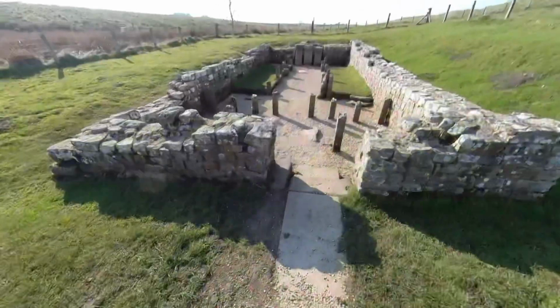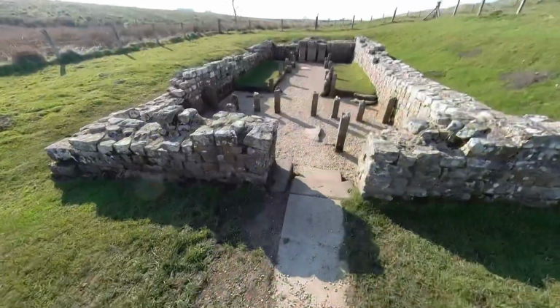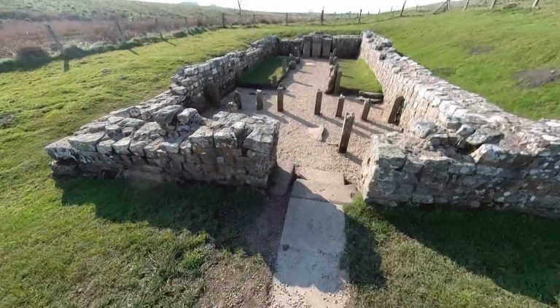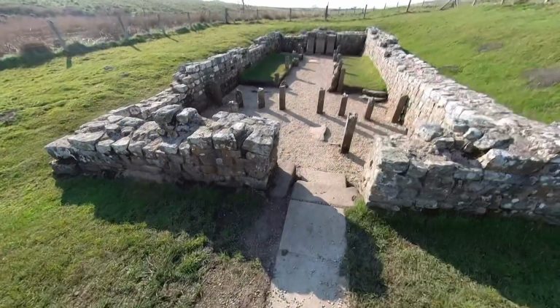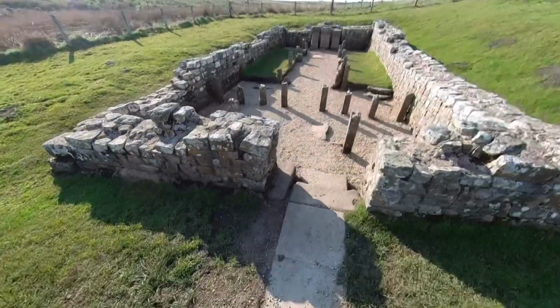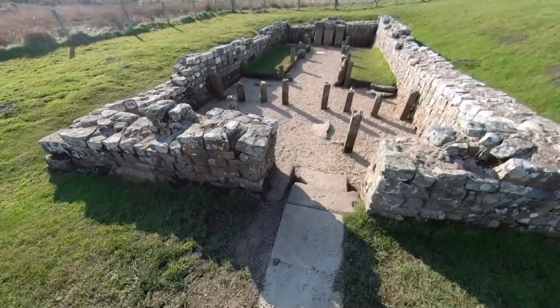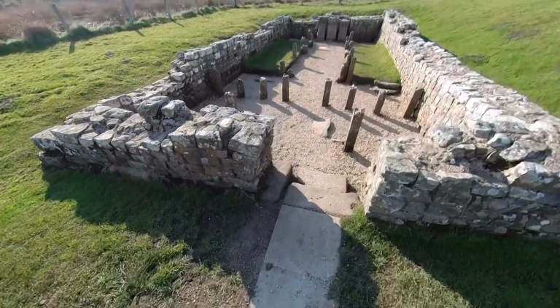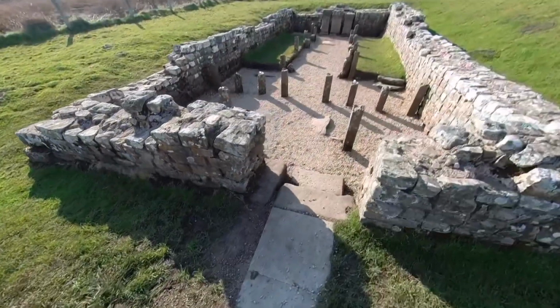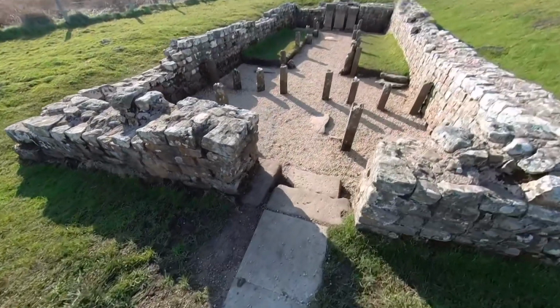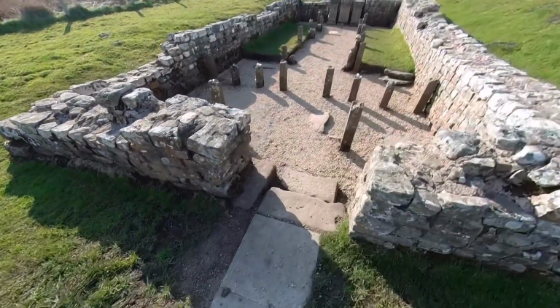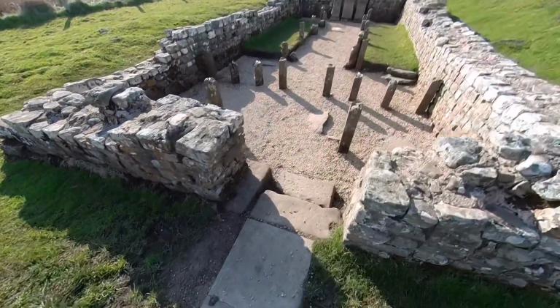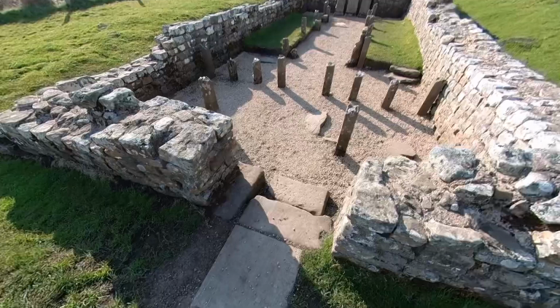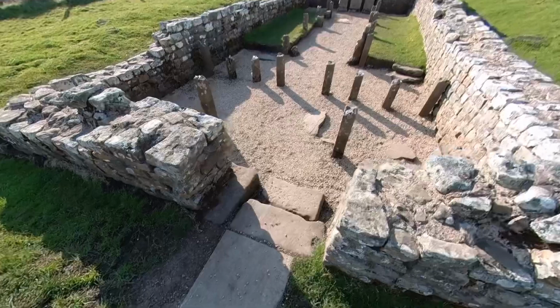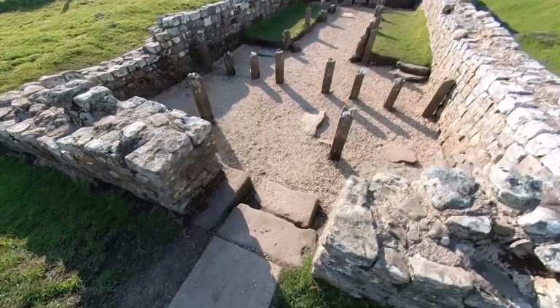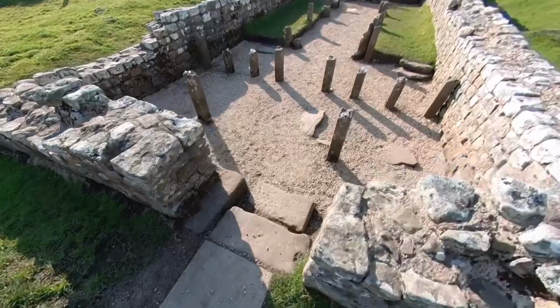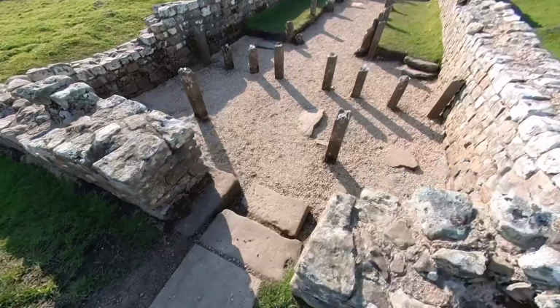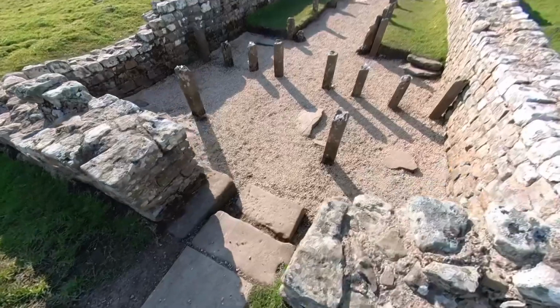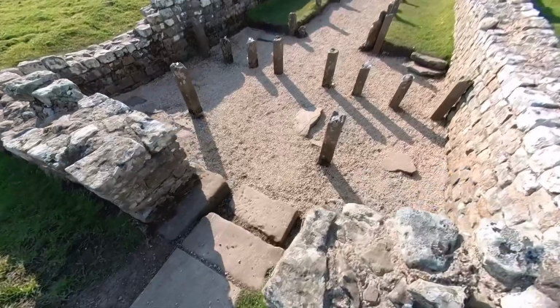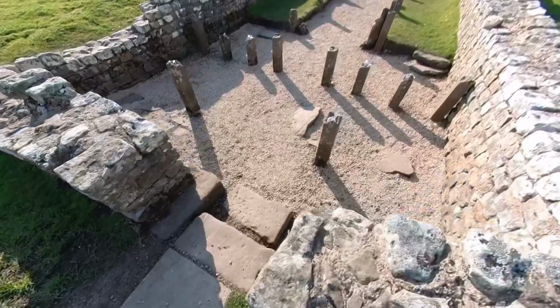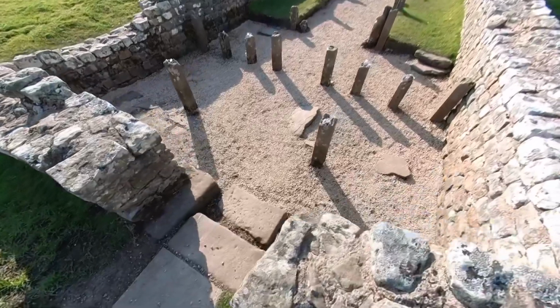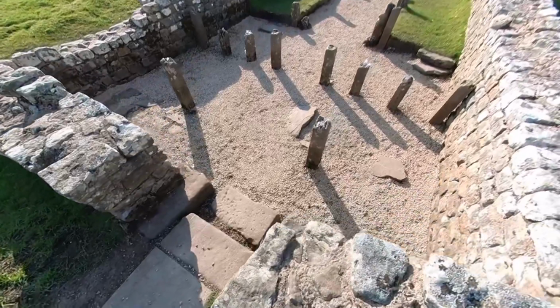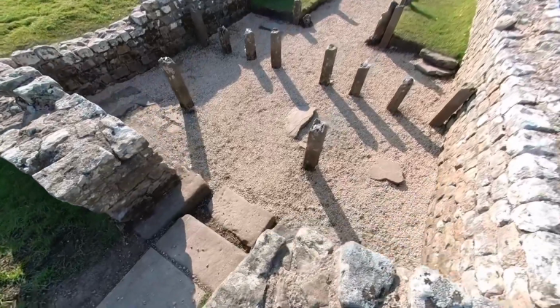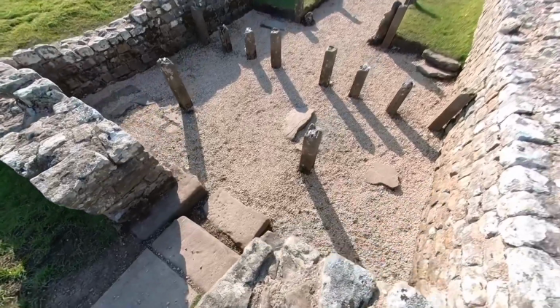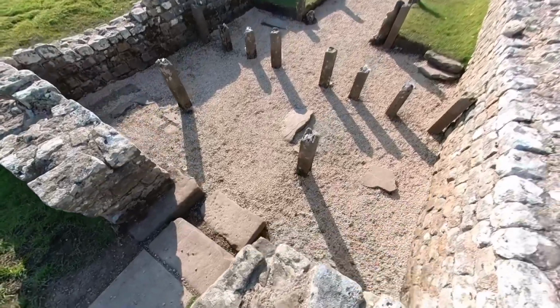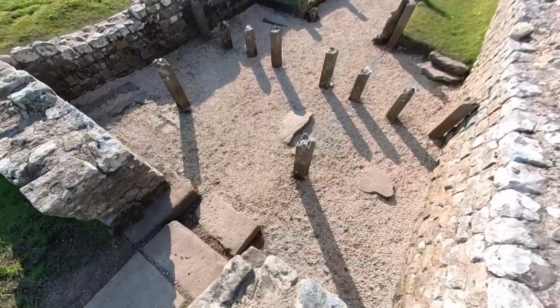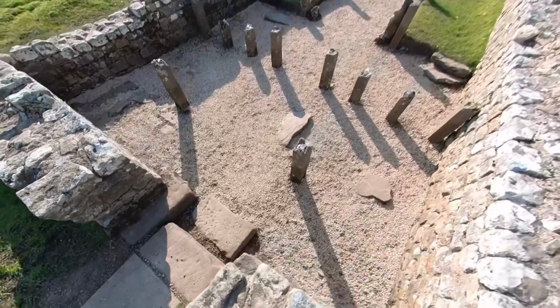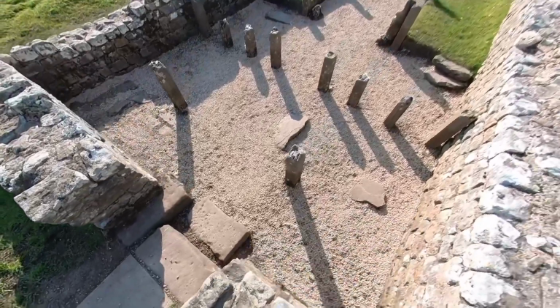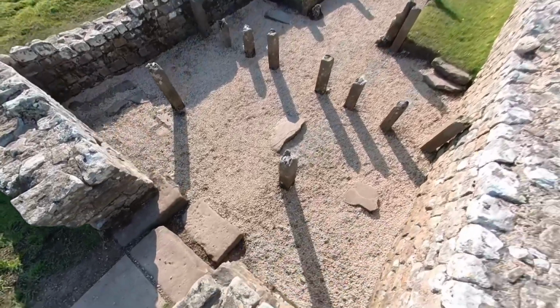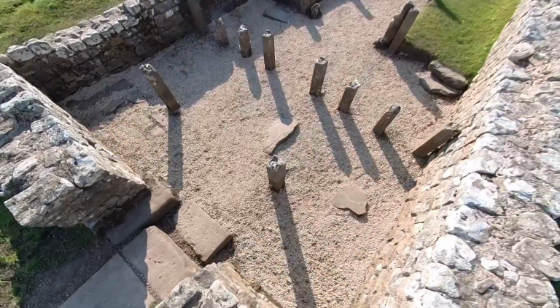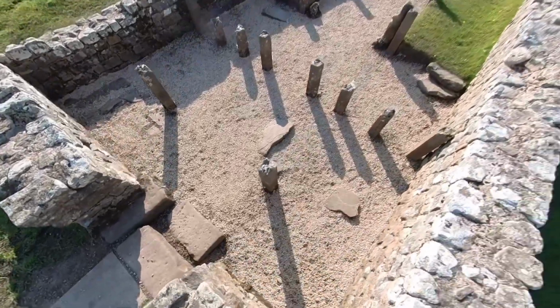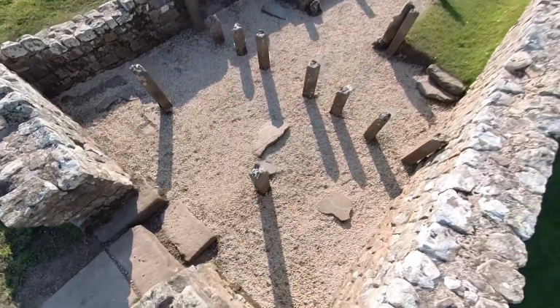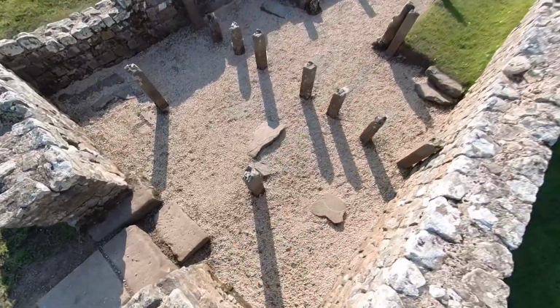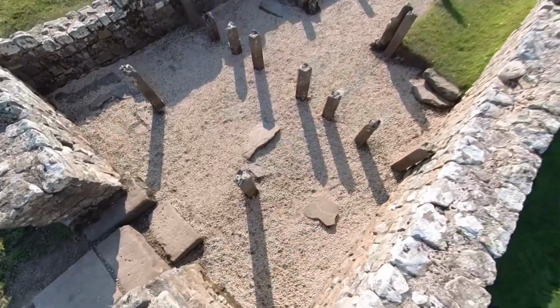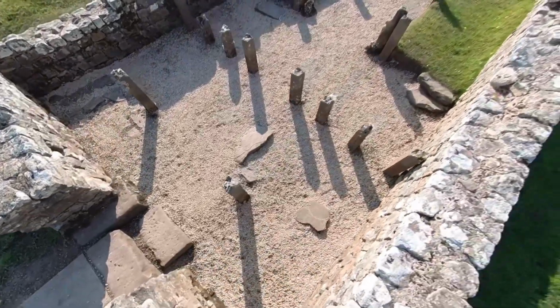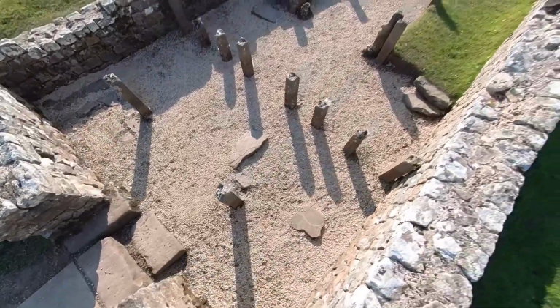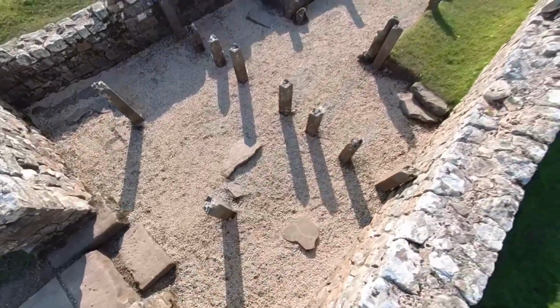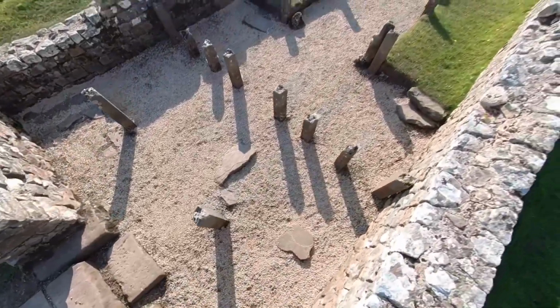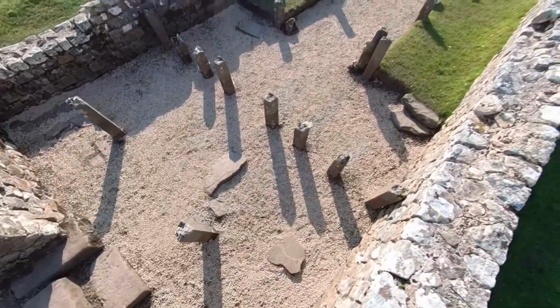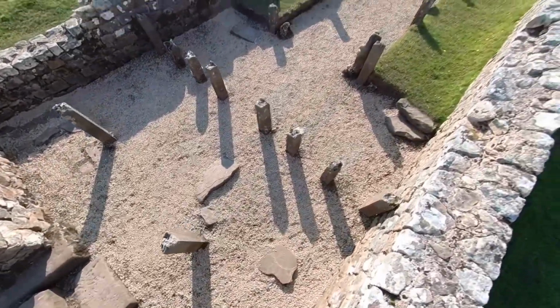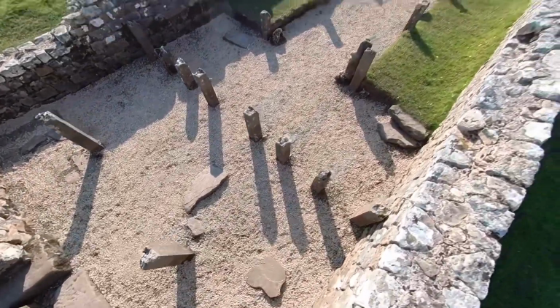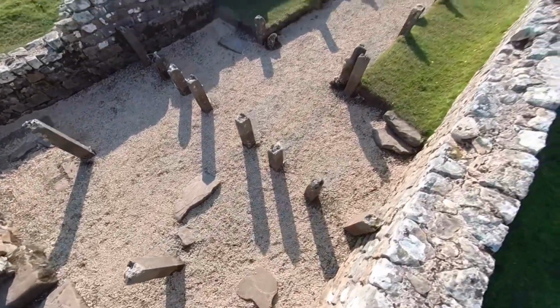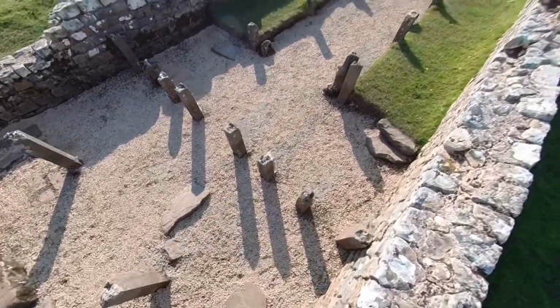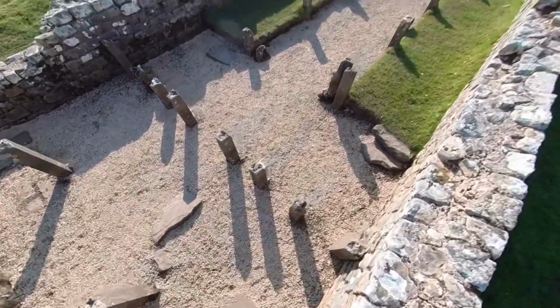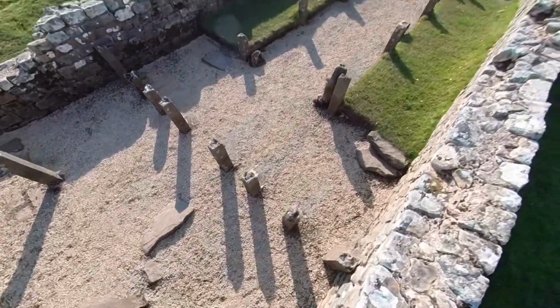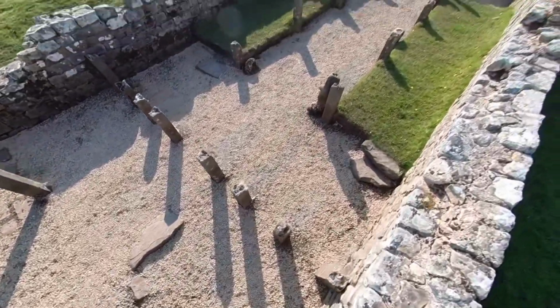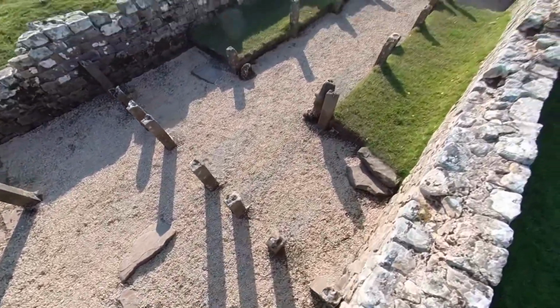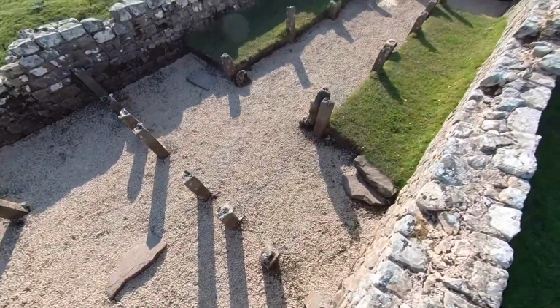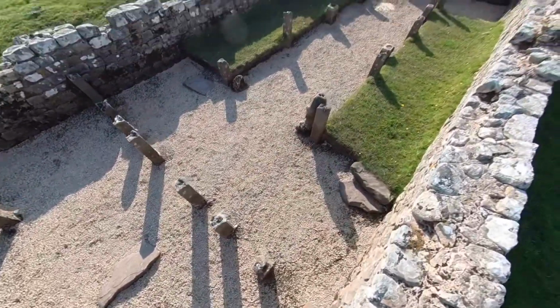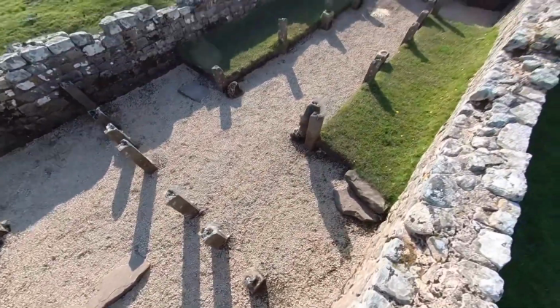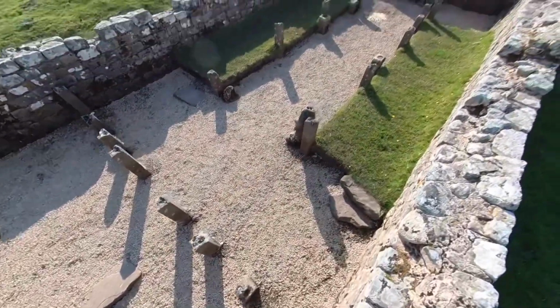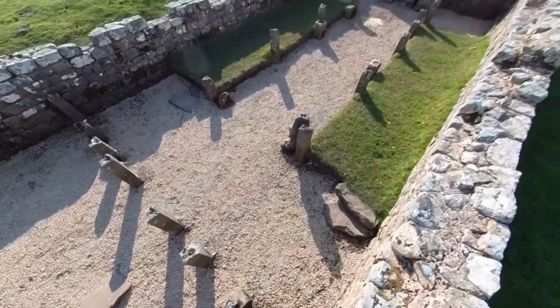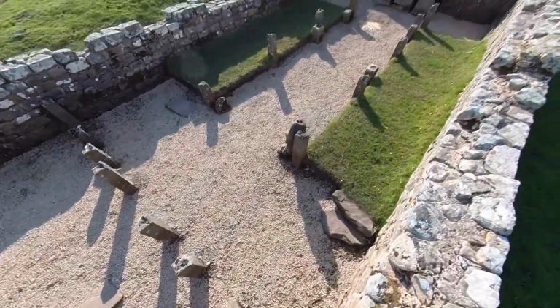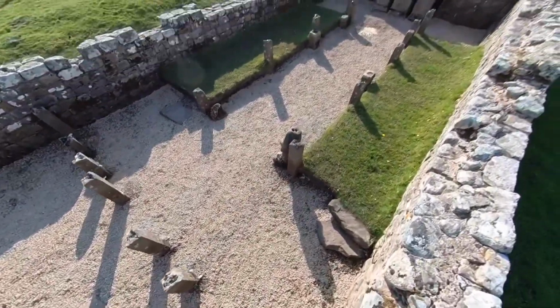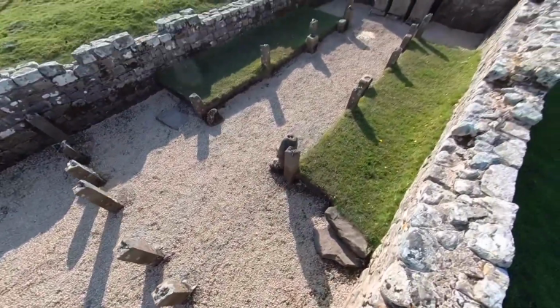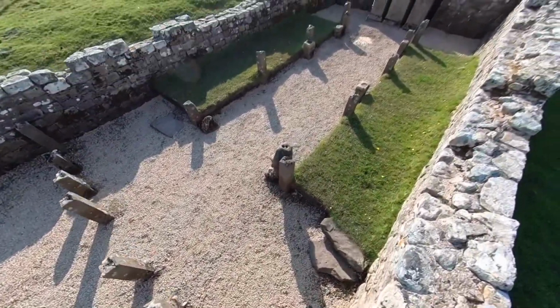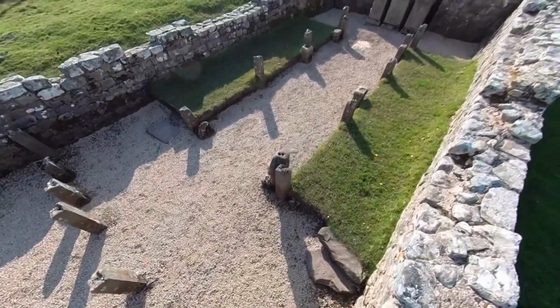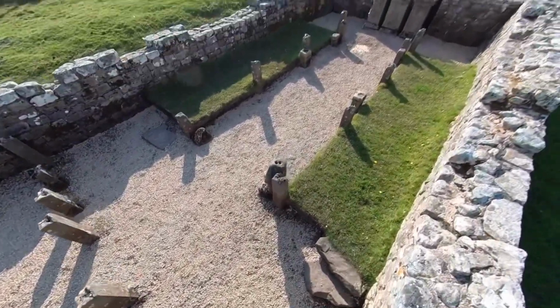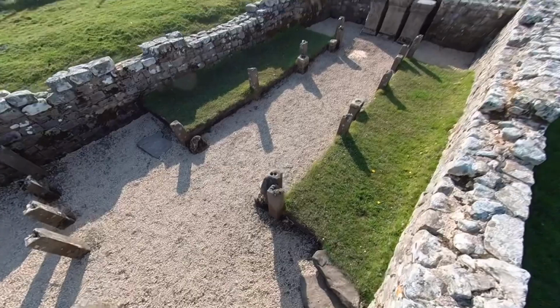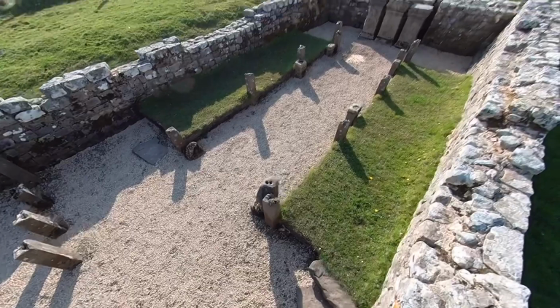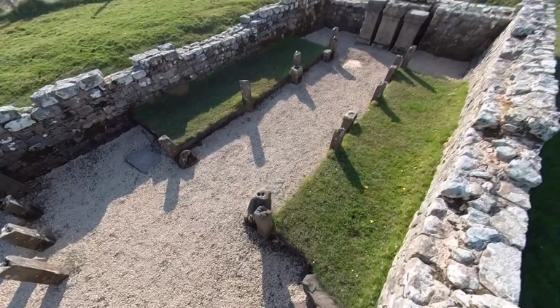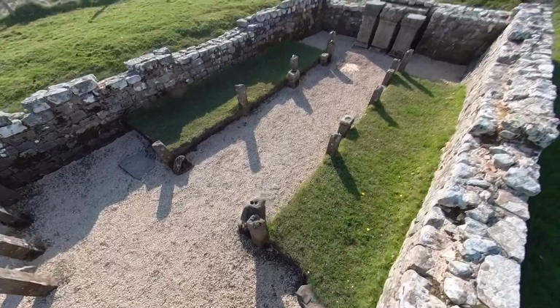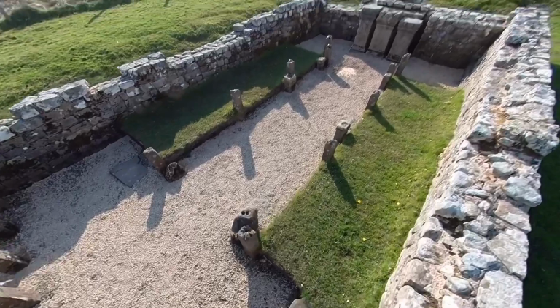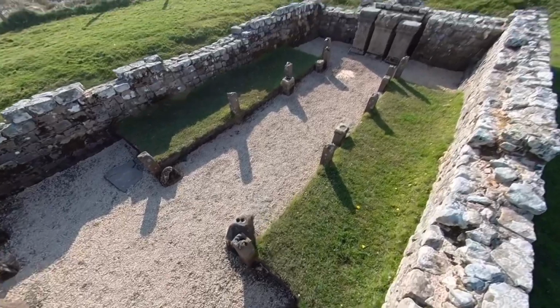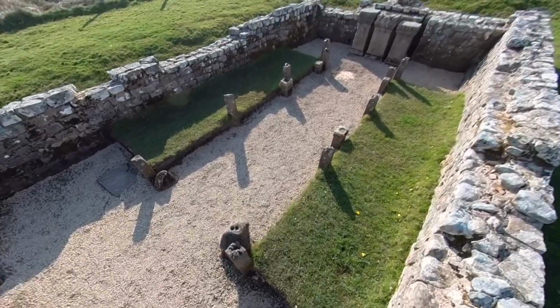The first evidence for the Mithraeum is around the early third century, and it was adapted after that and used for about 100 years before its abandonment.